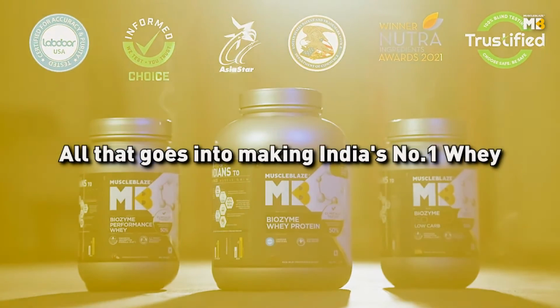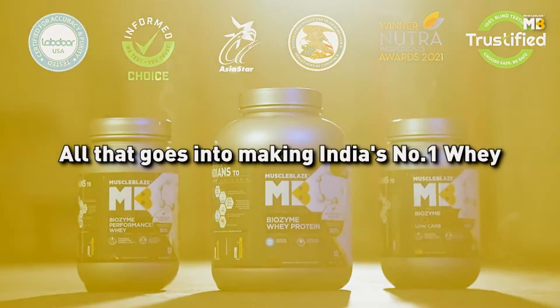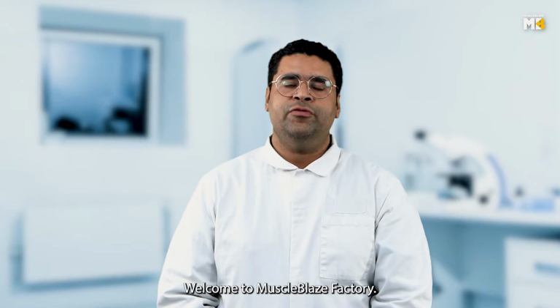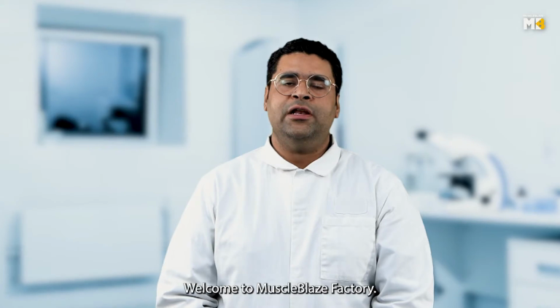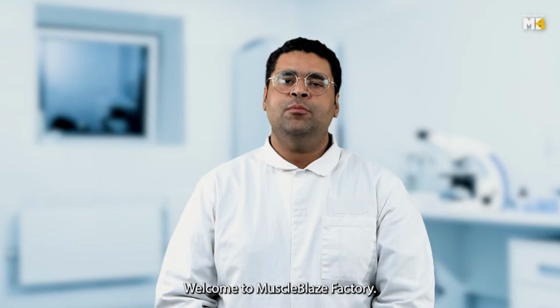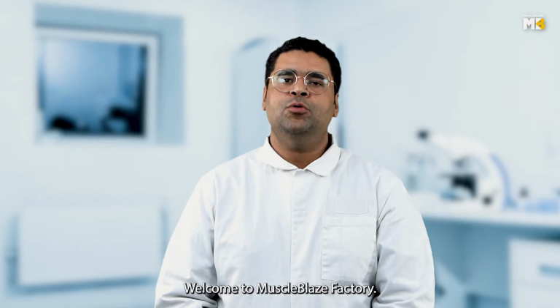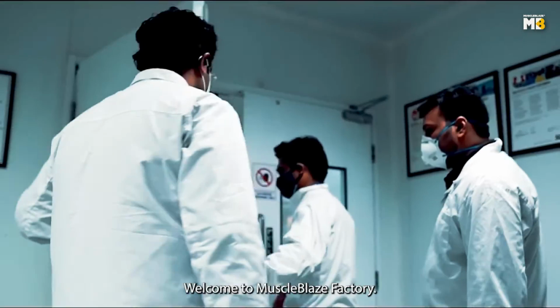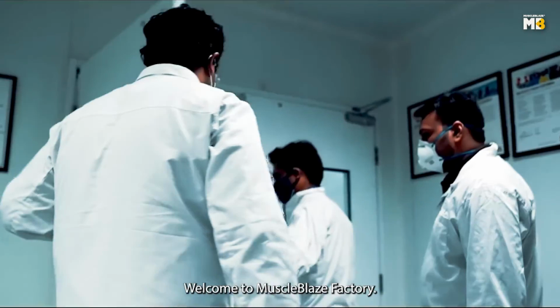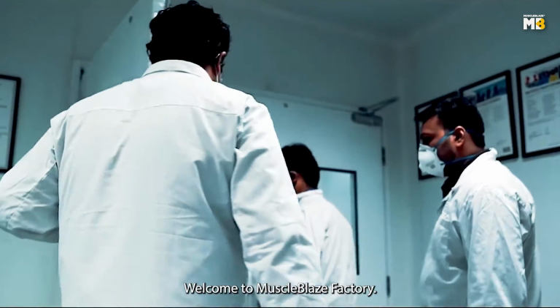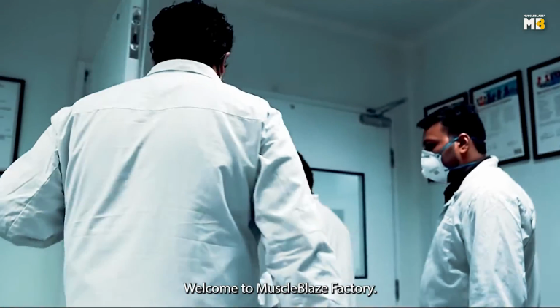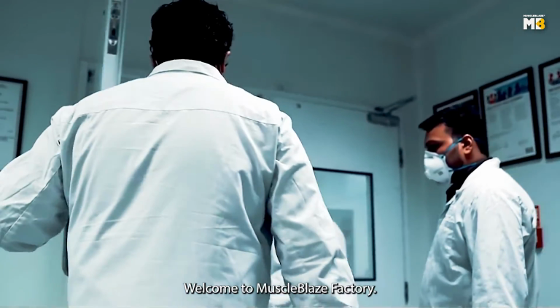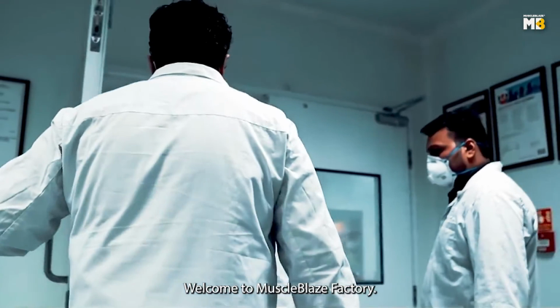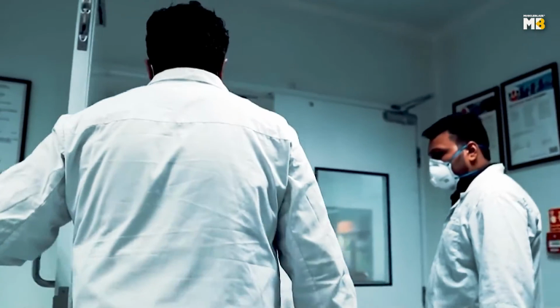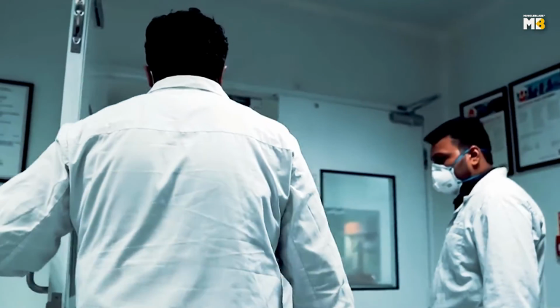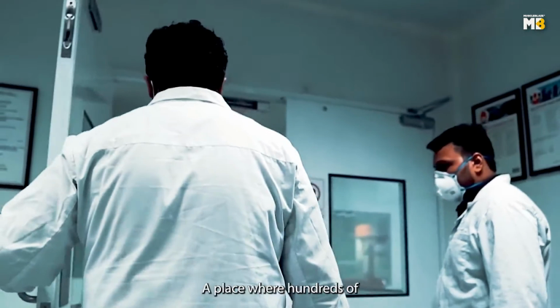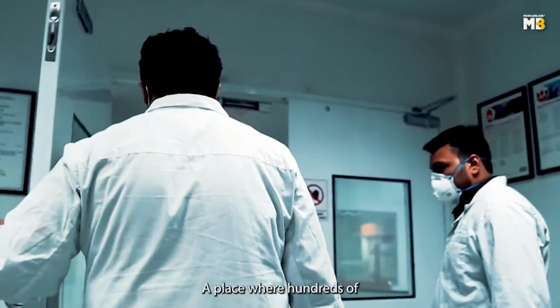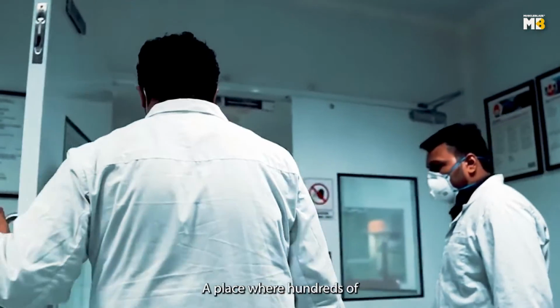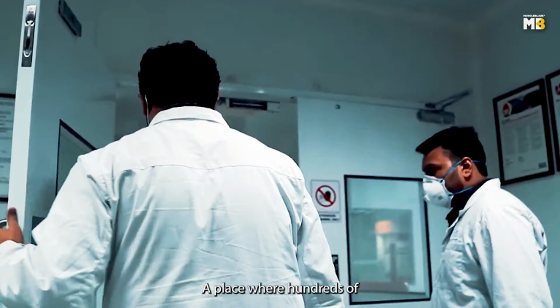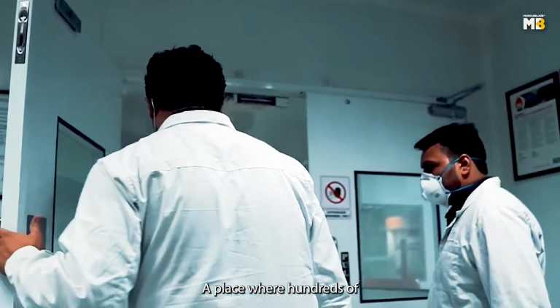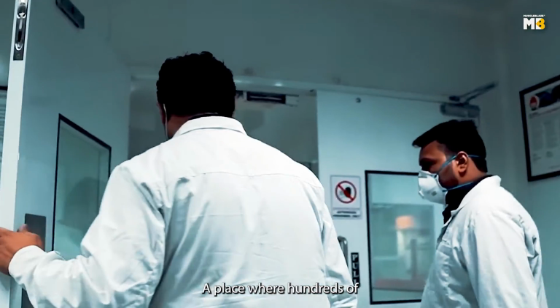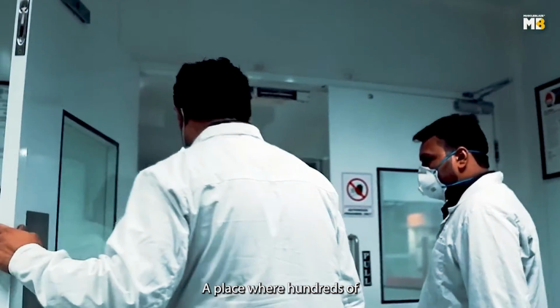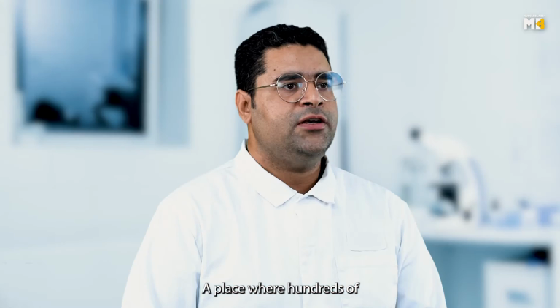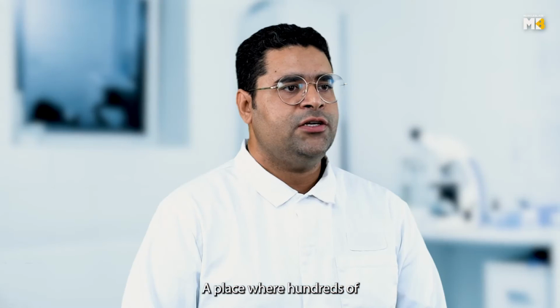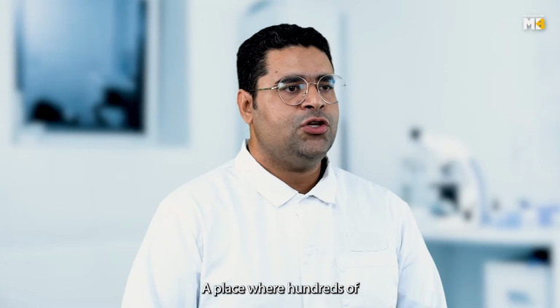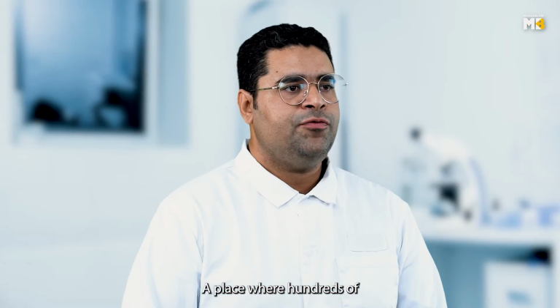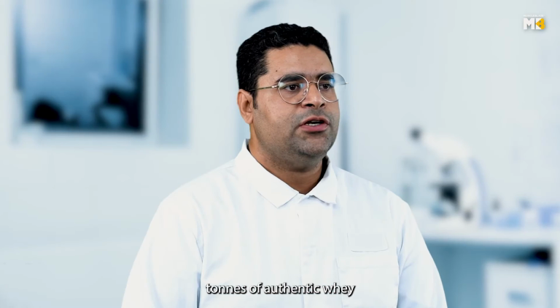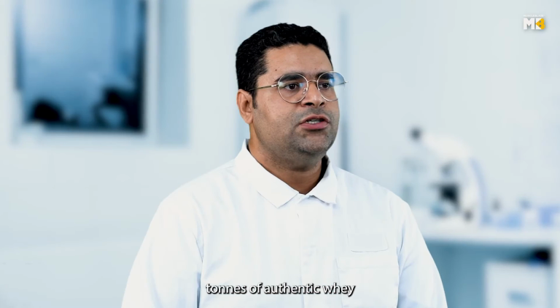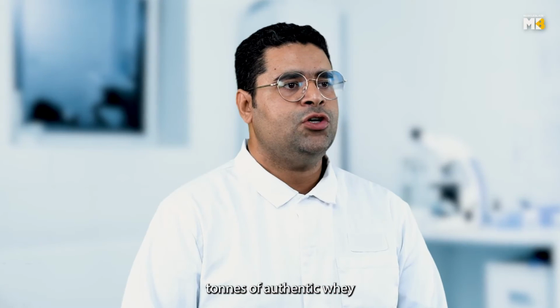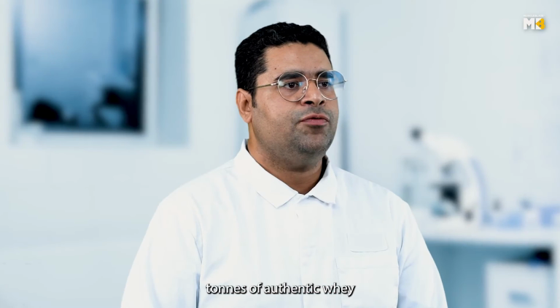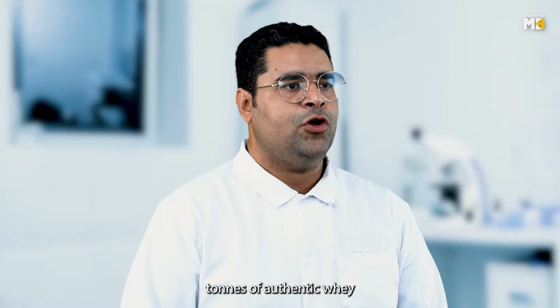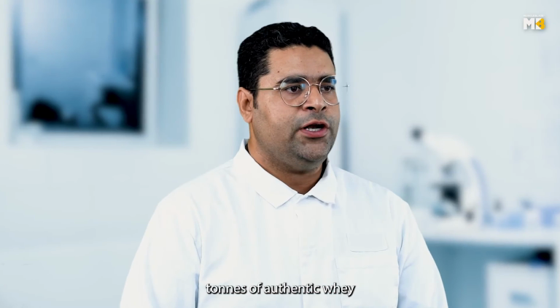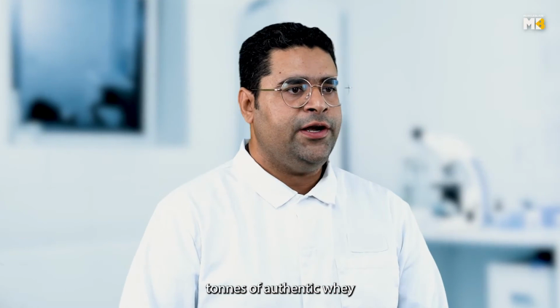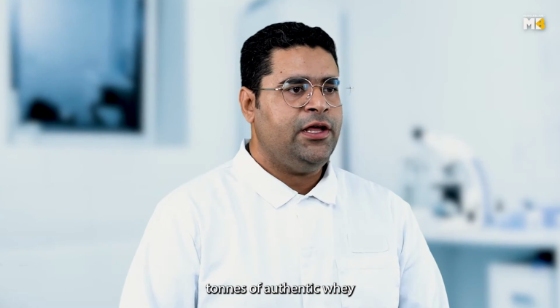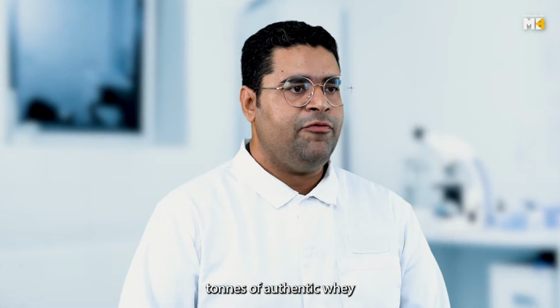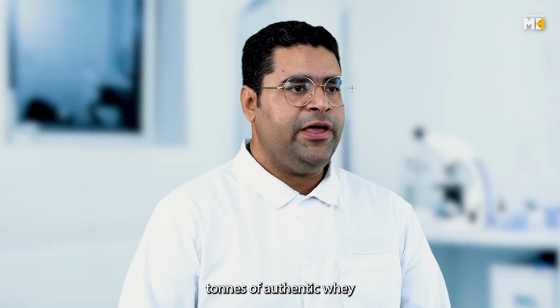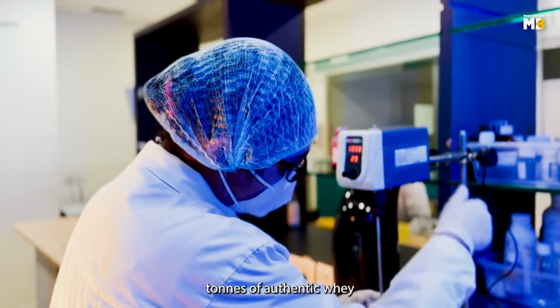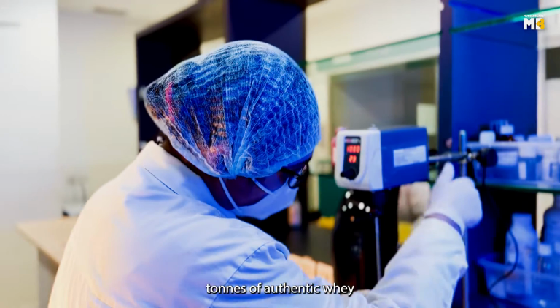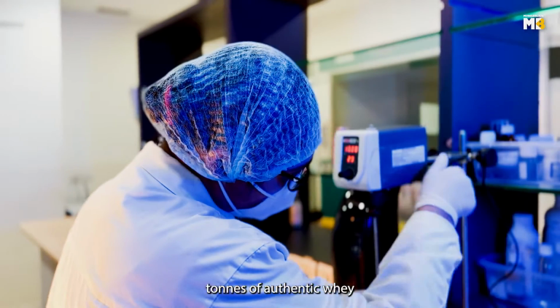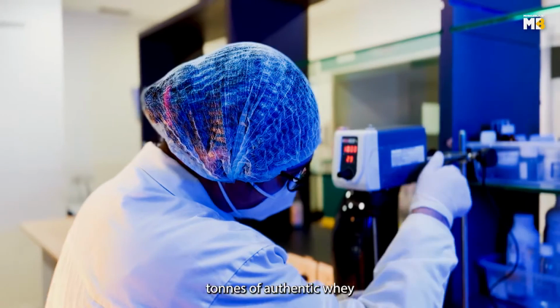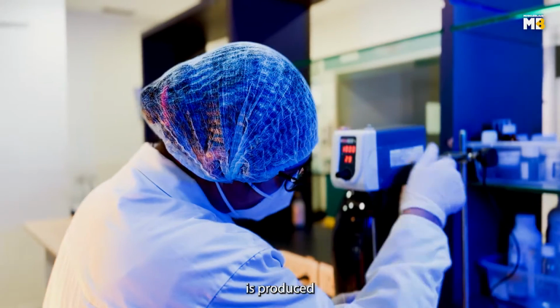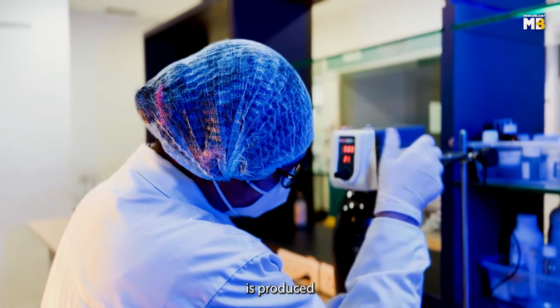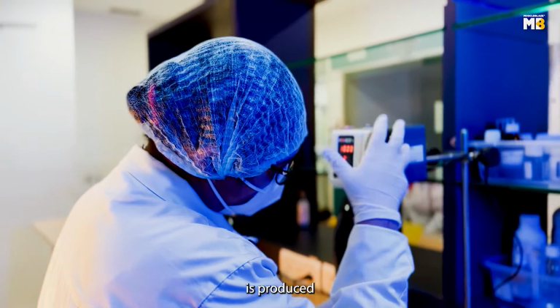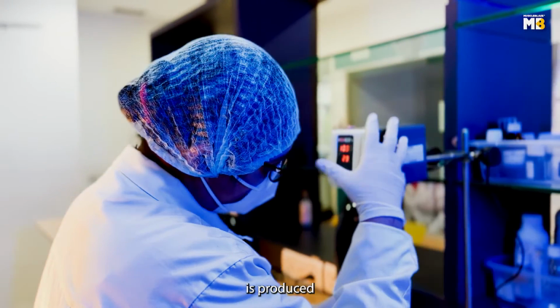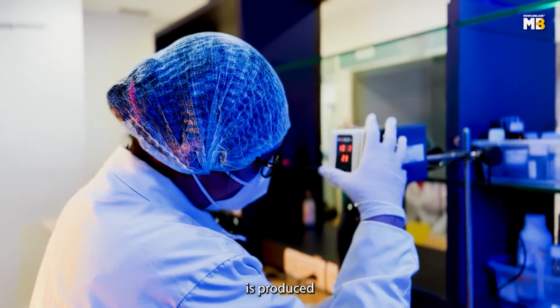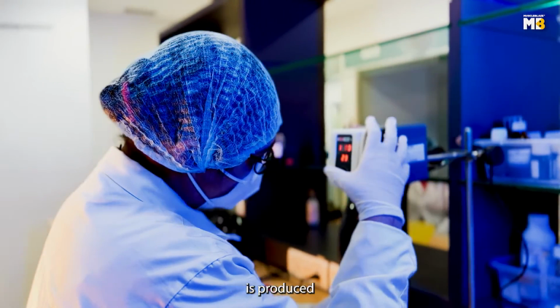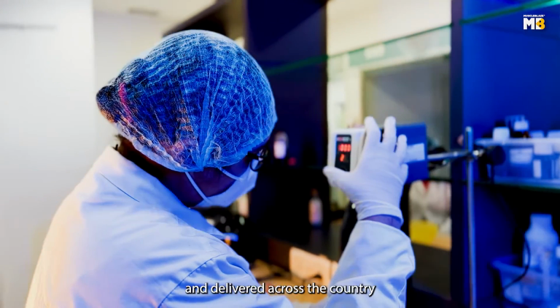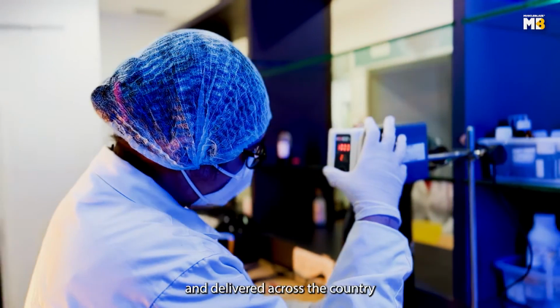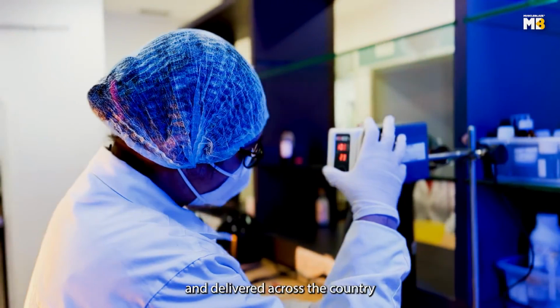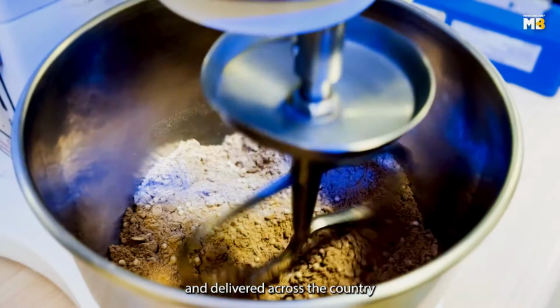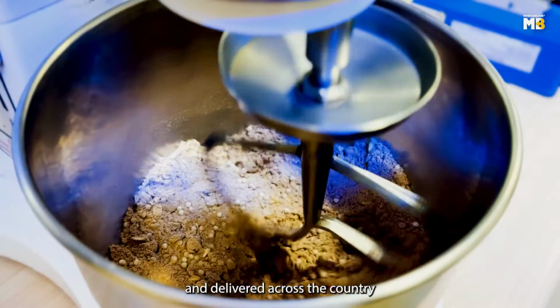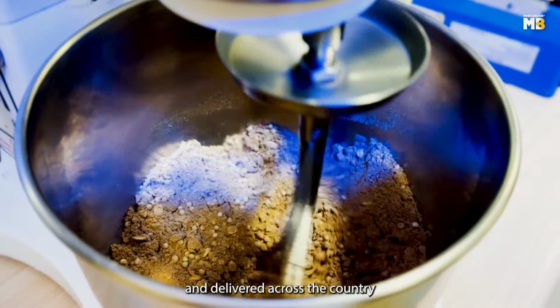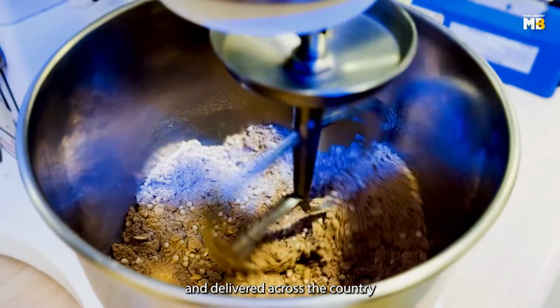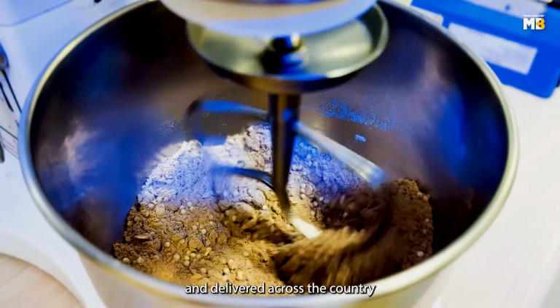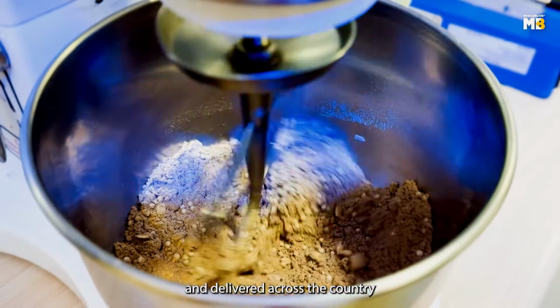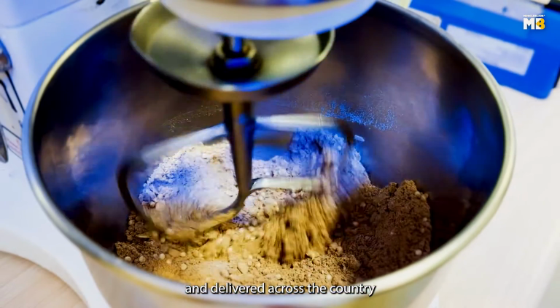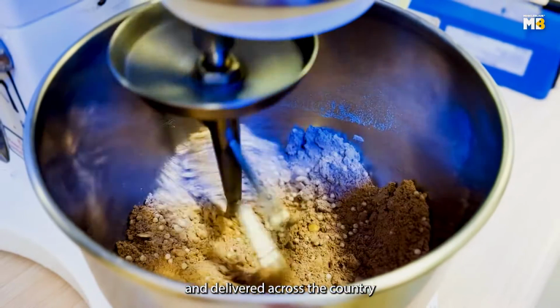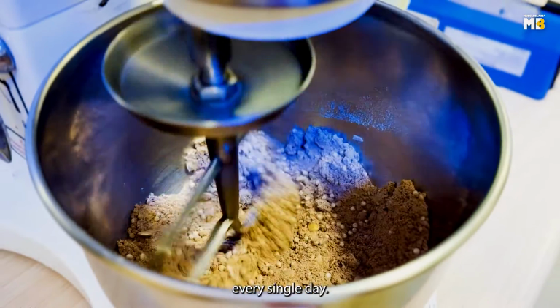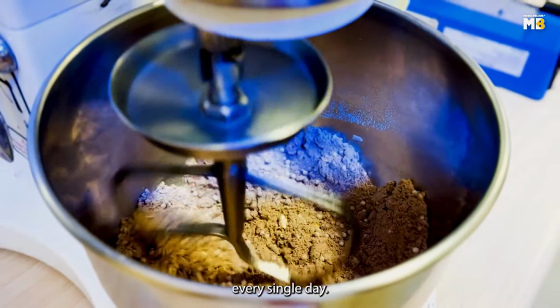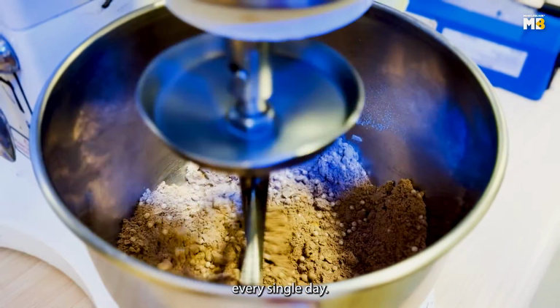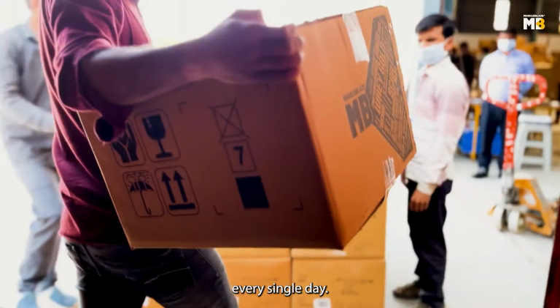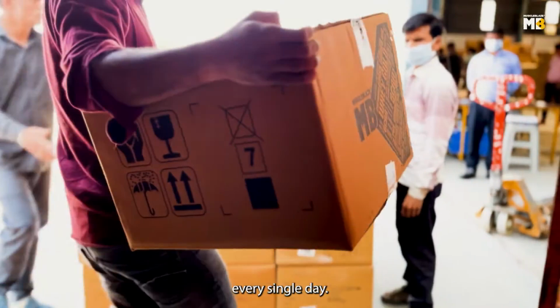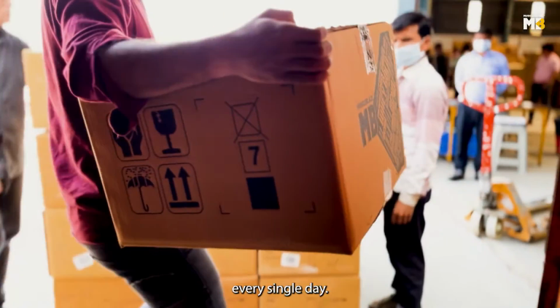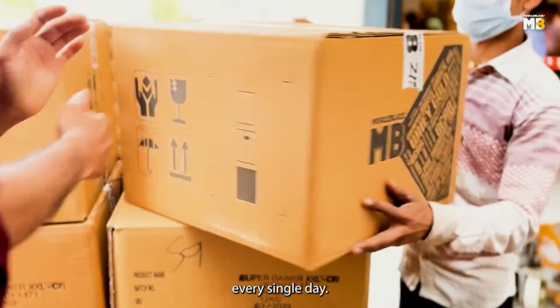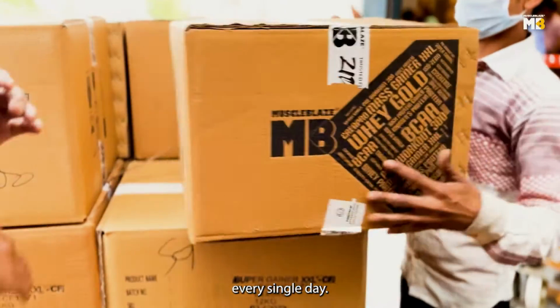Welcome to MuscleBlaze Factory, a place where hundreds of tons of authentic whey is produced and delivered across the country every single day.